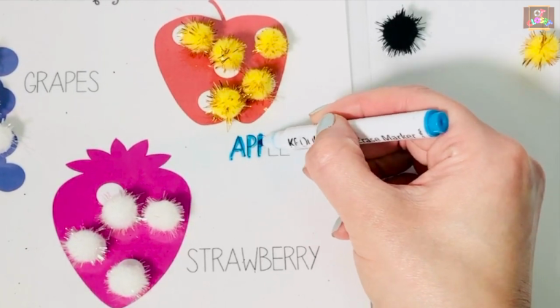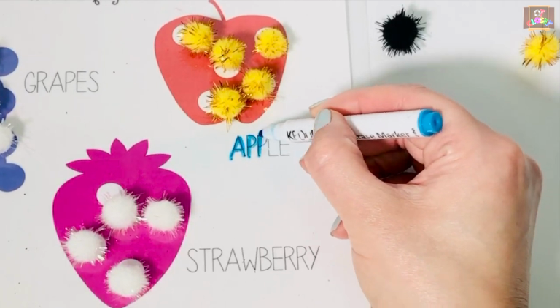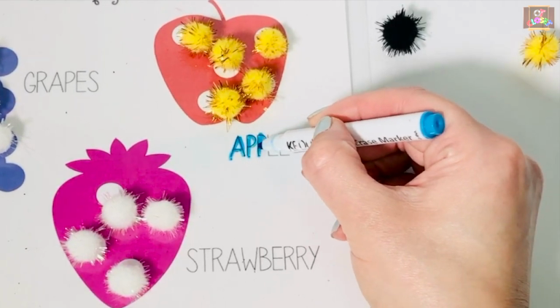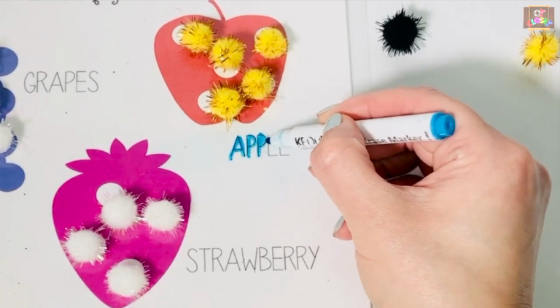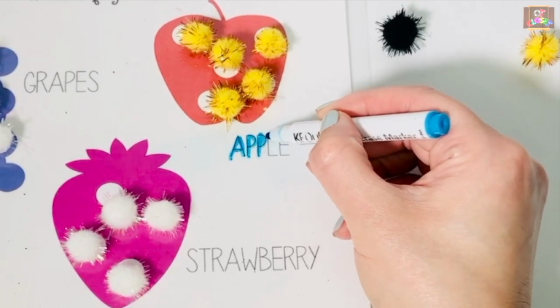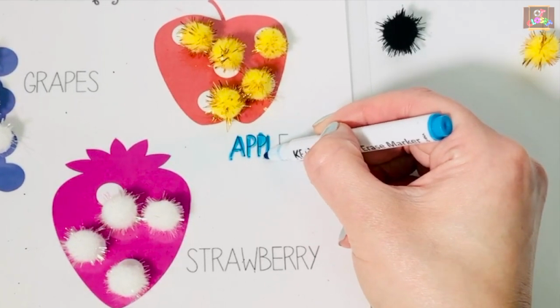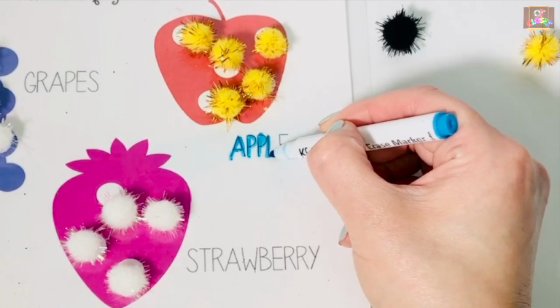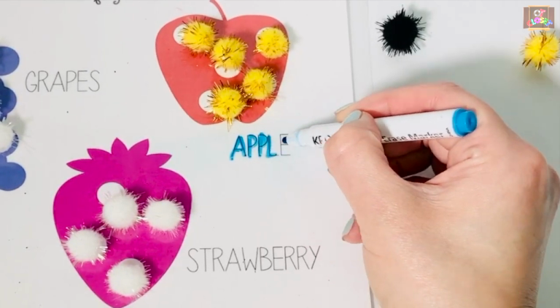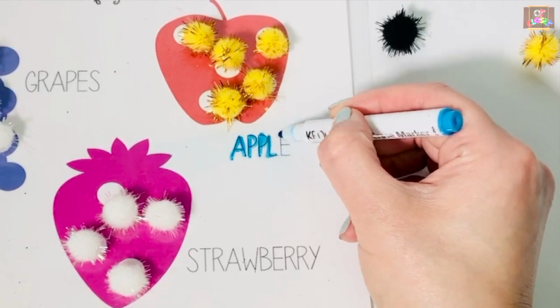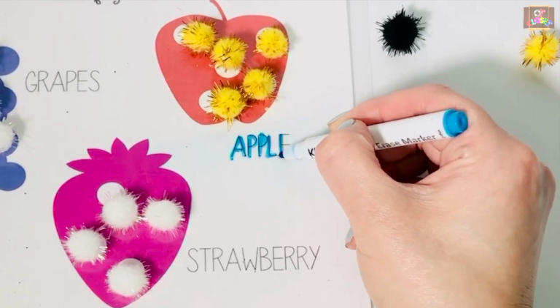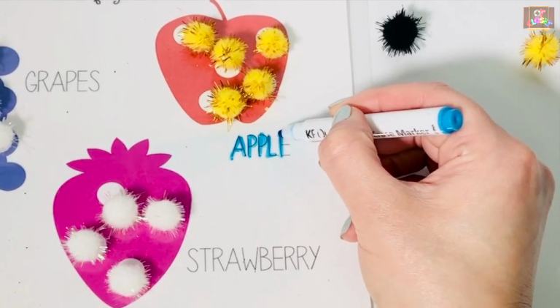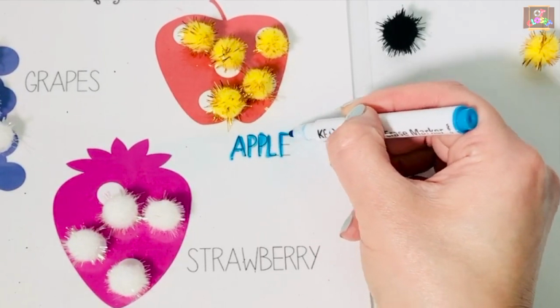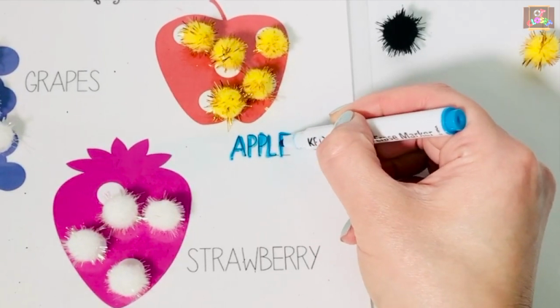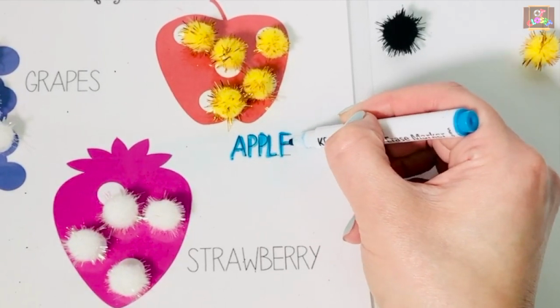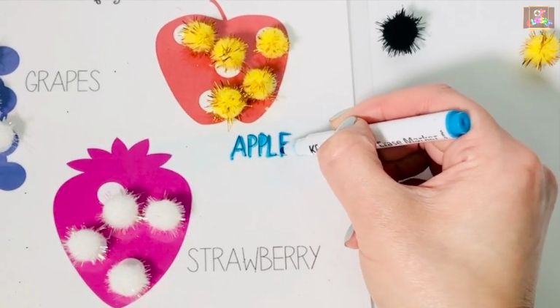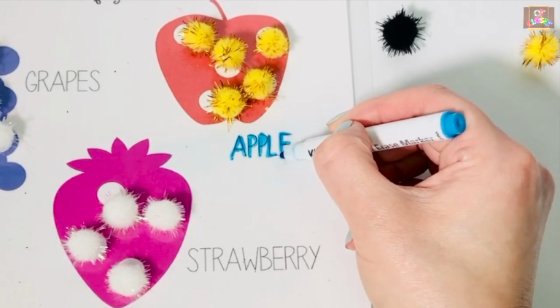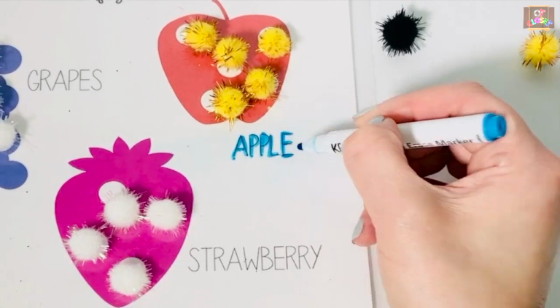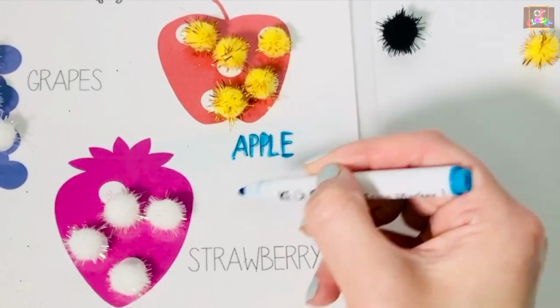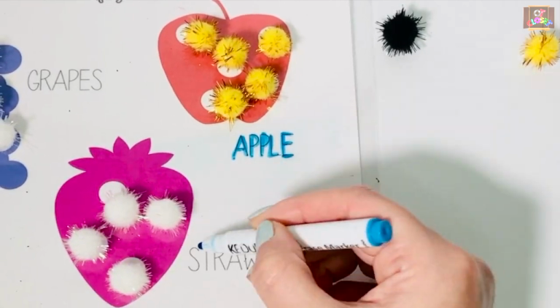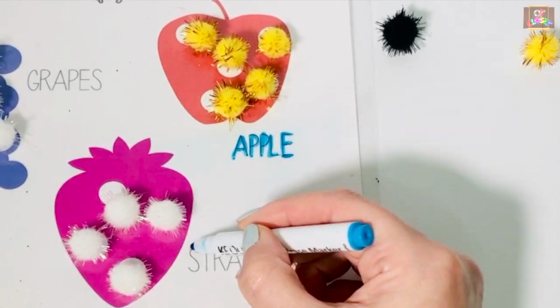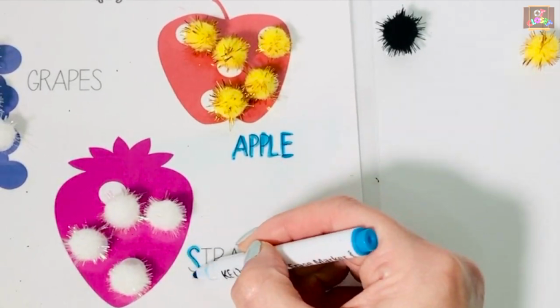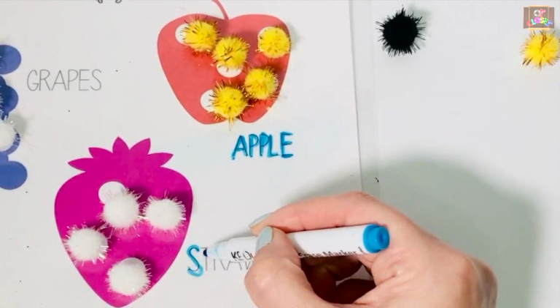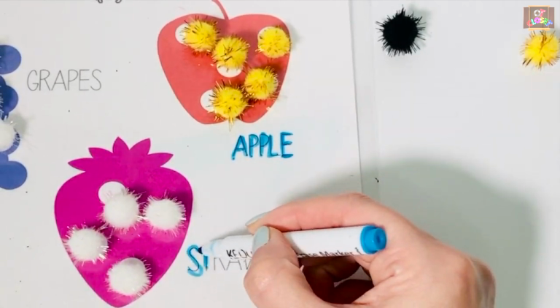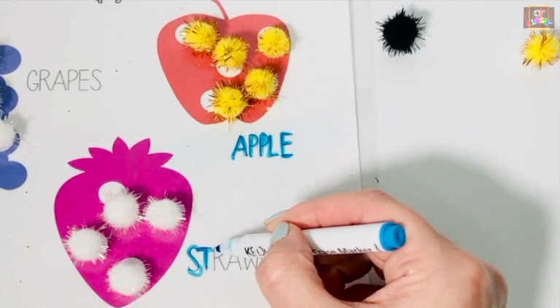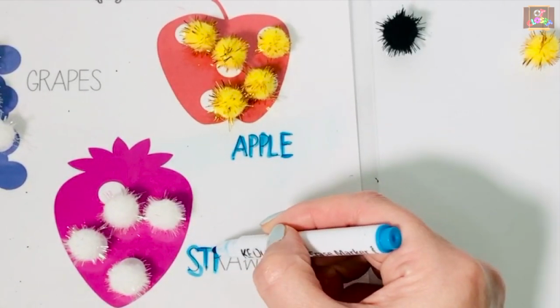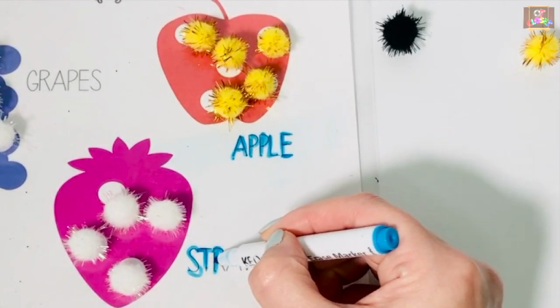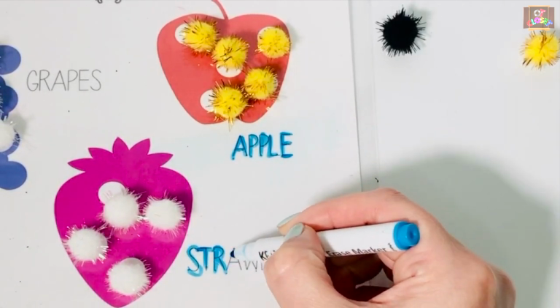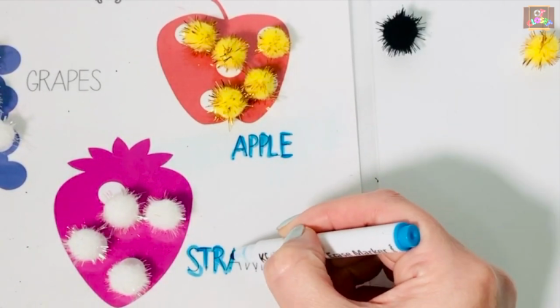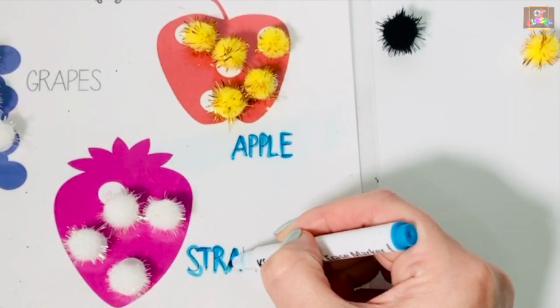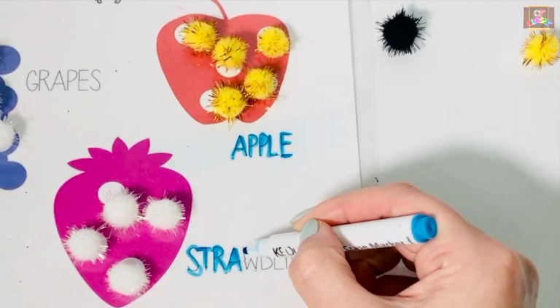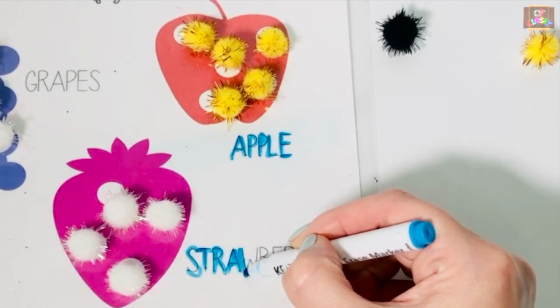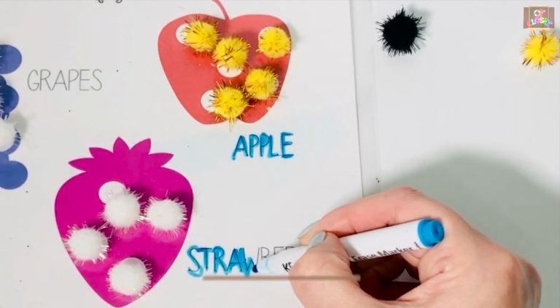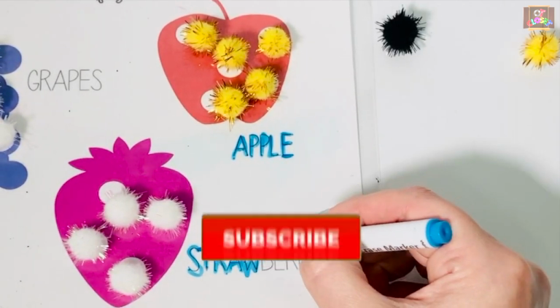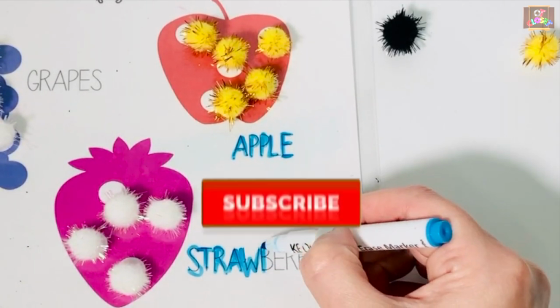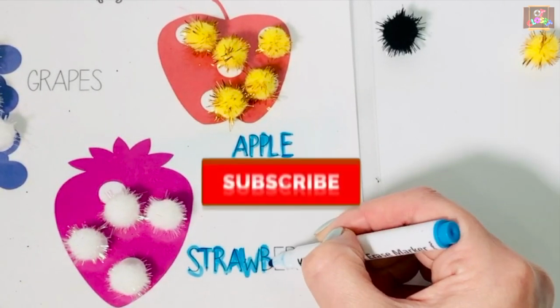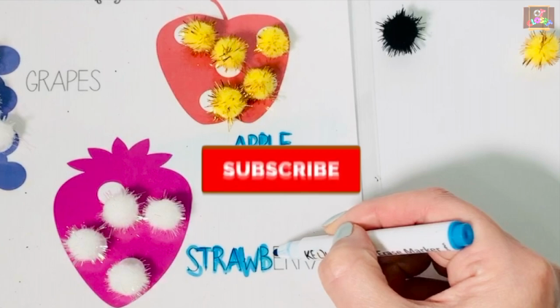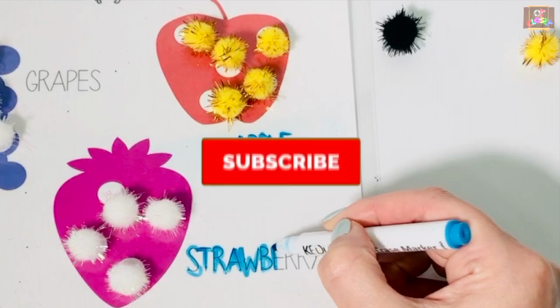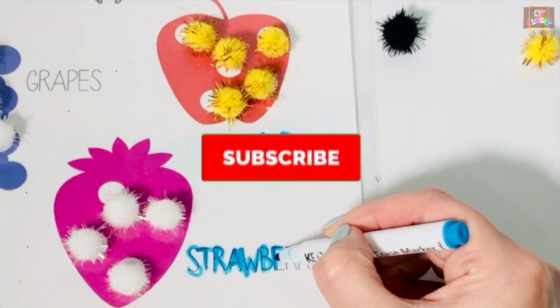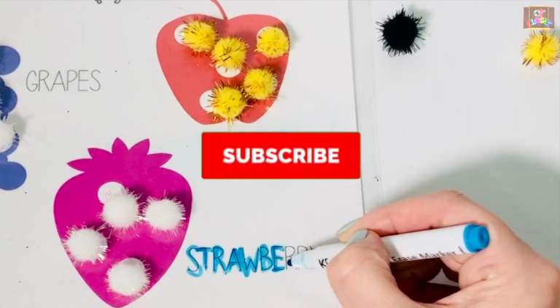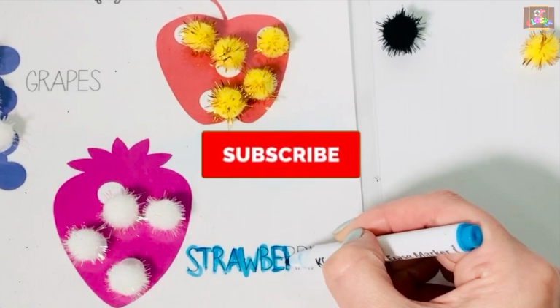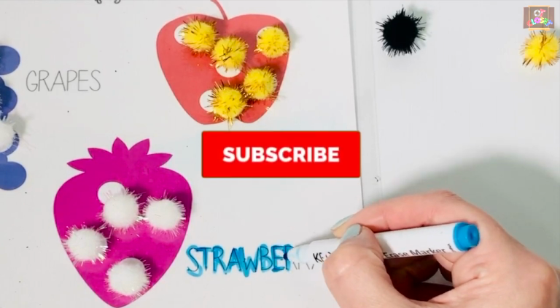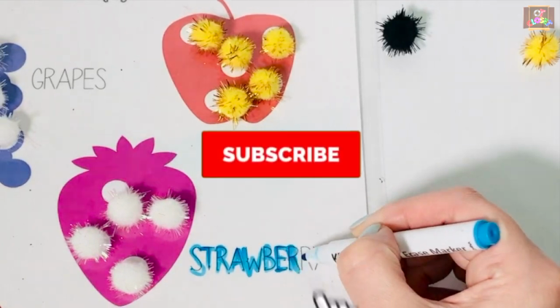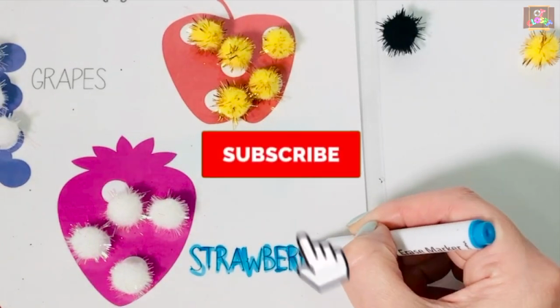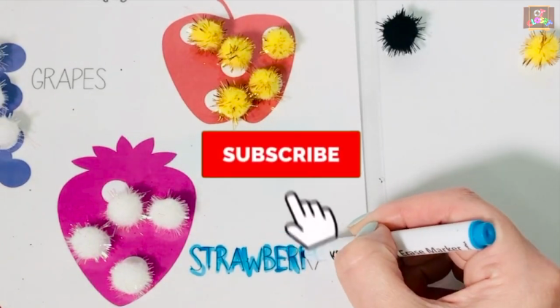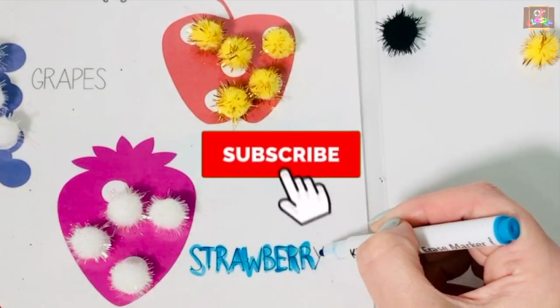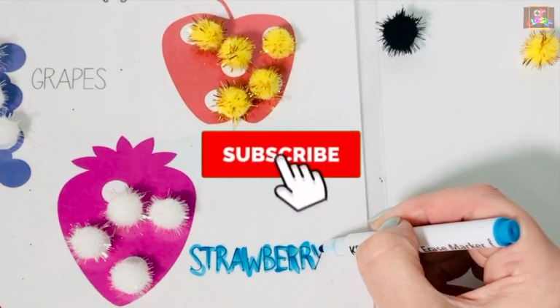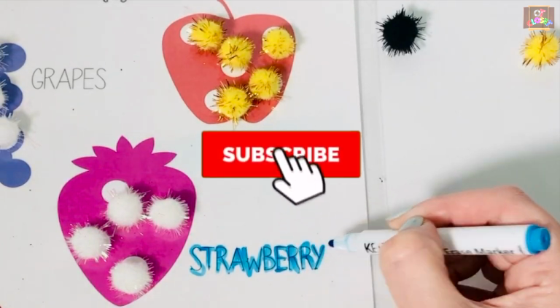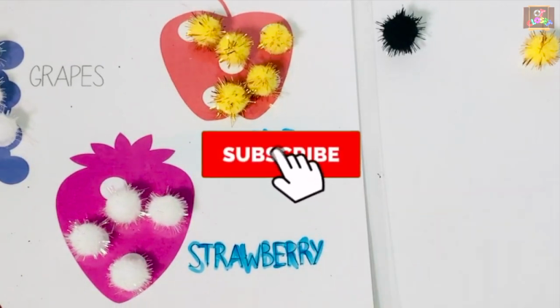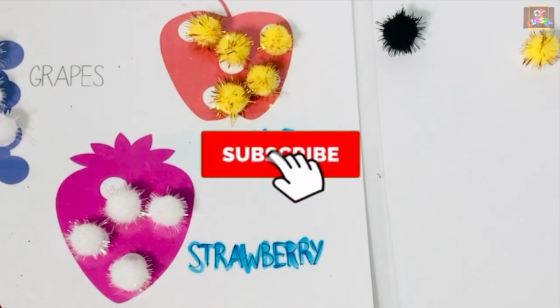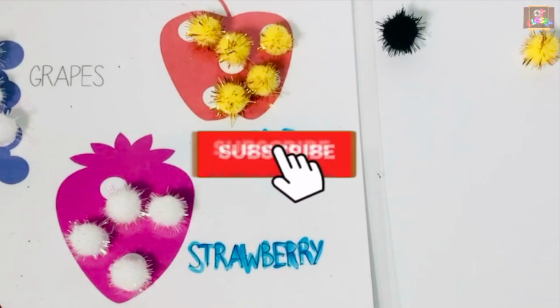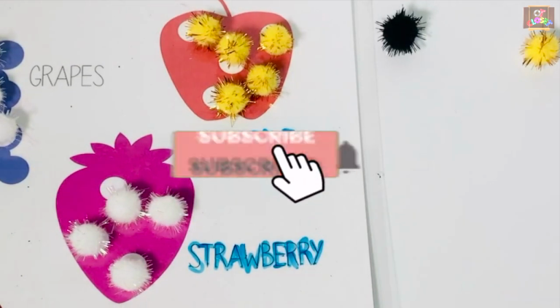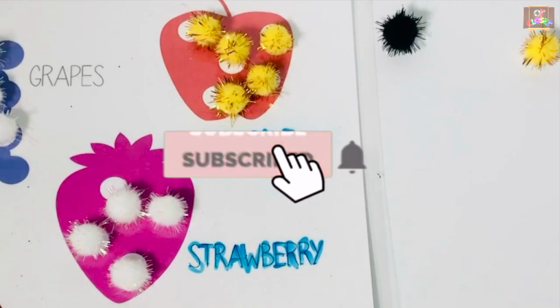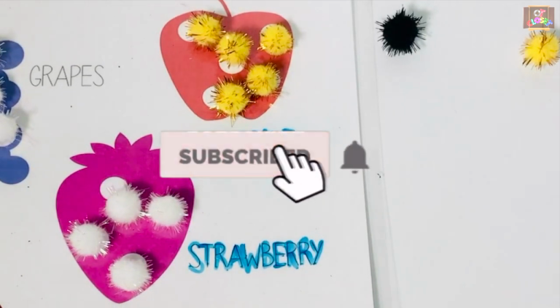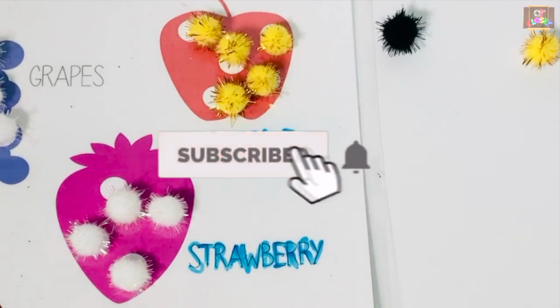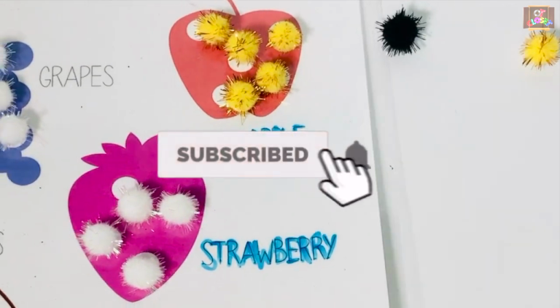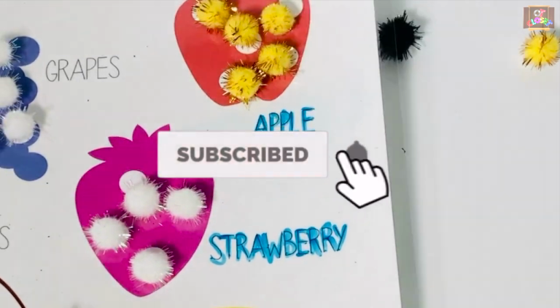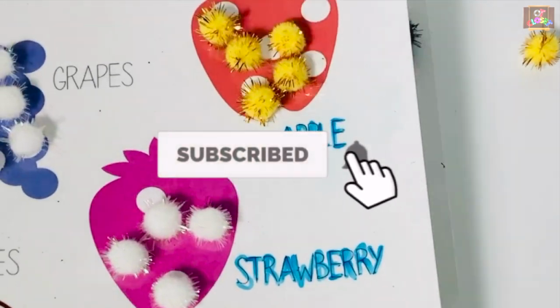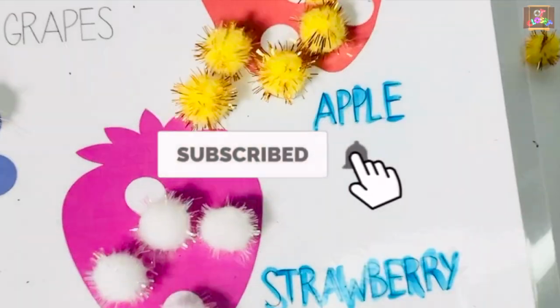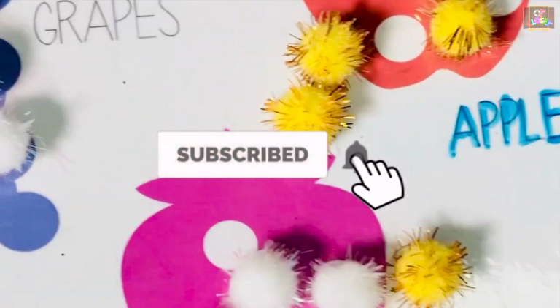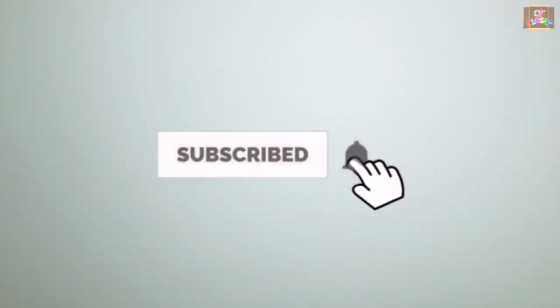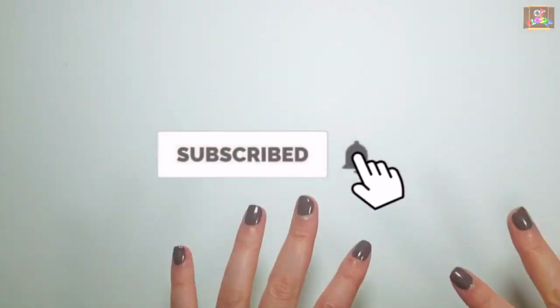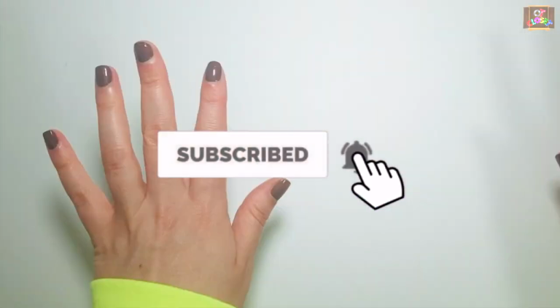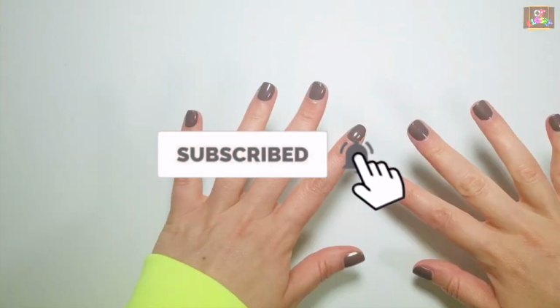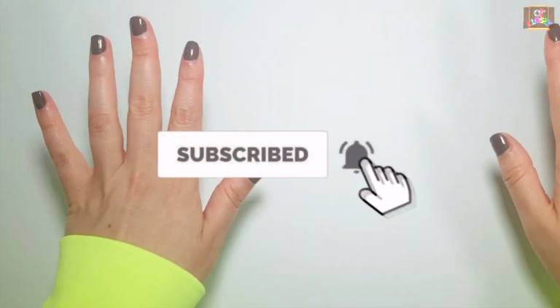Your comments are greatly appreciated. Please like and subscribe. Bye bye!